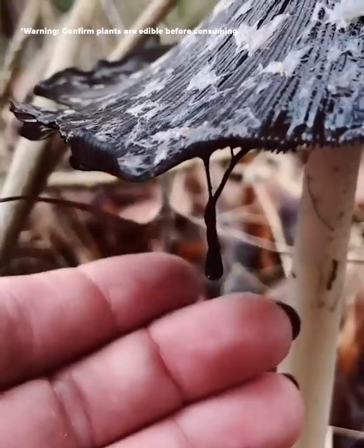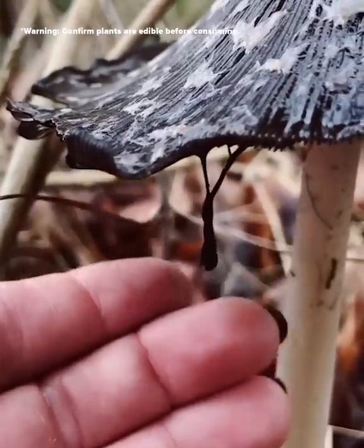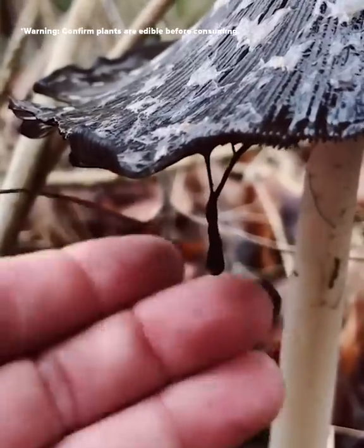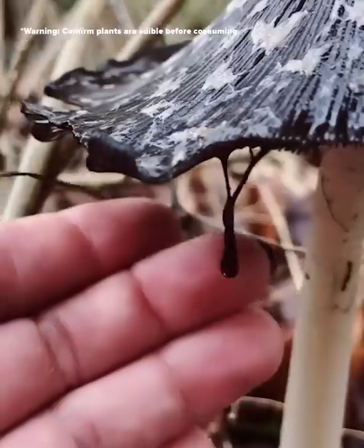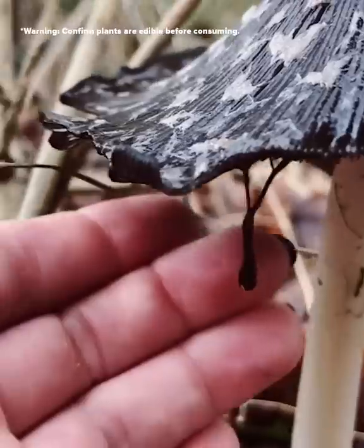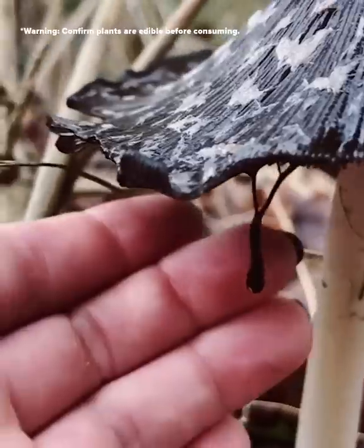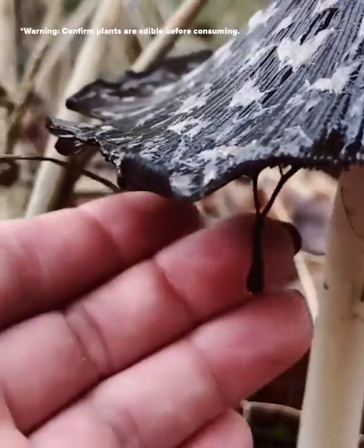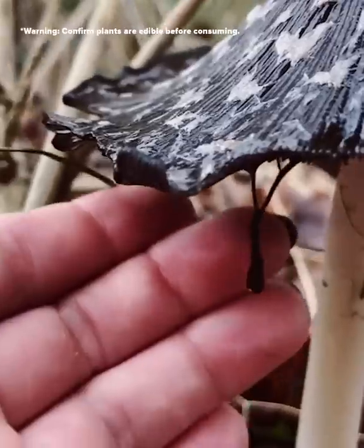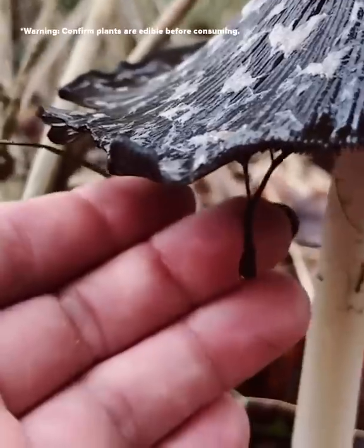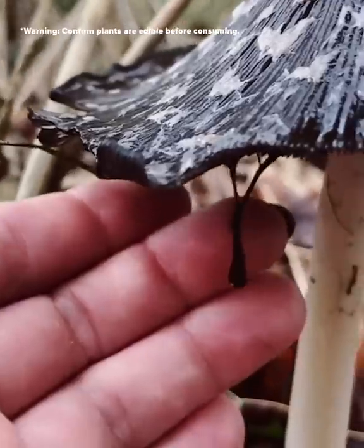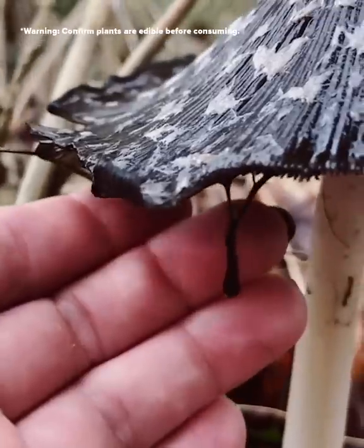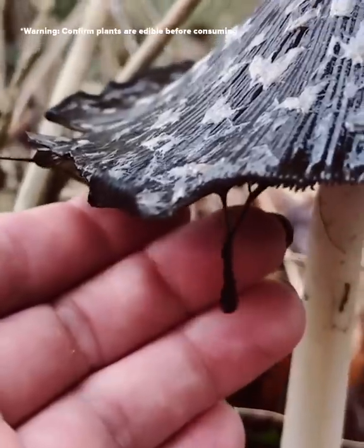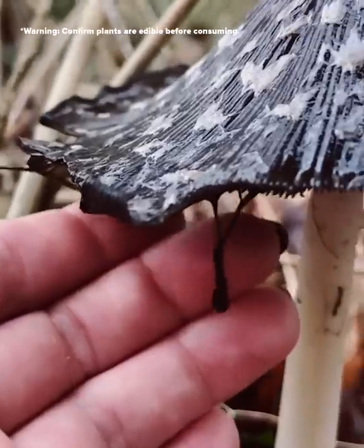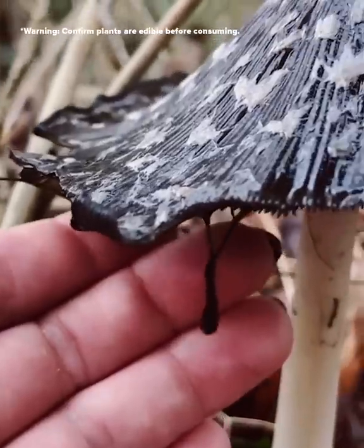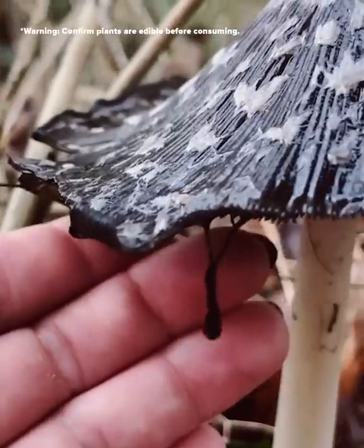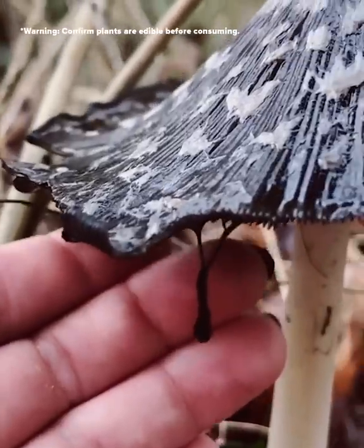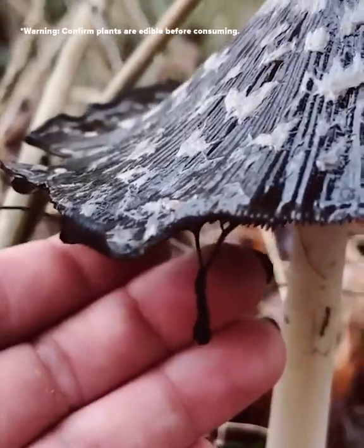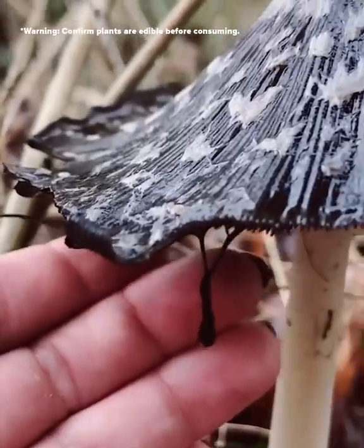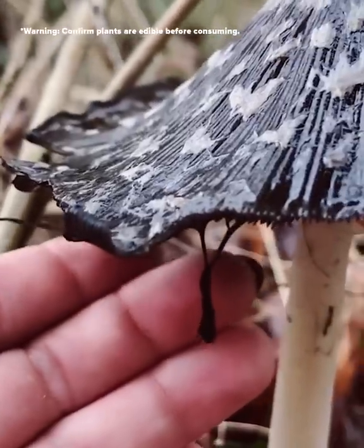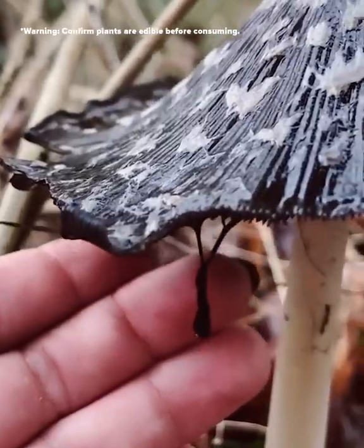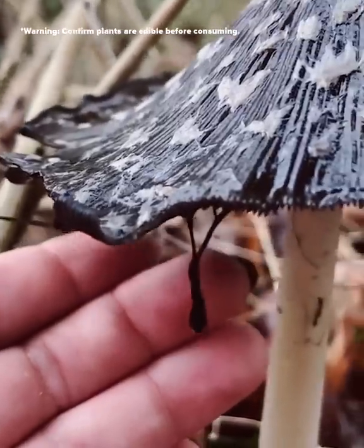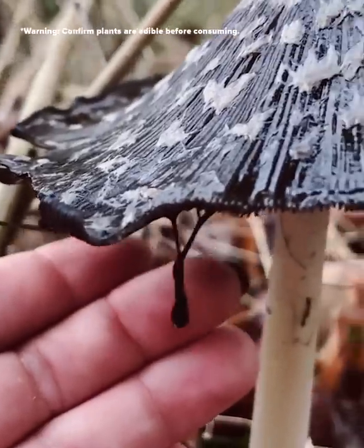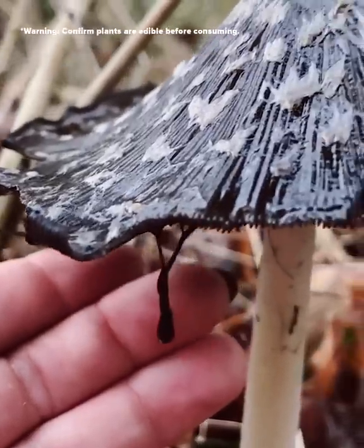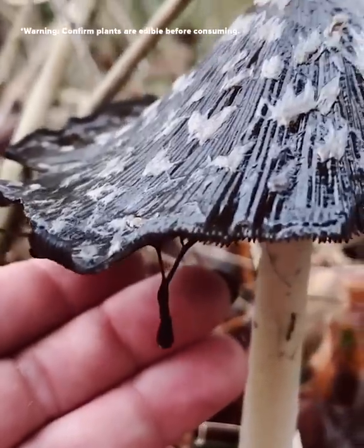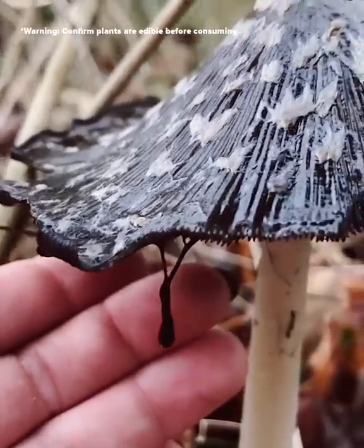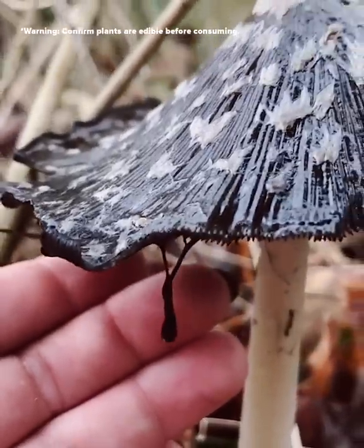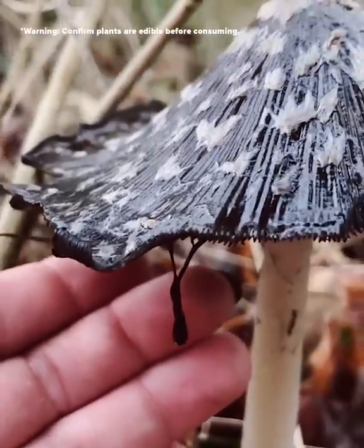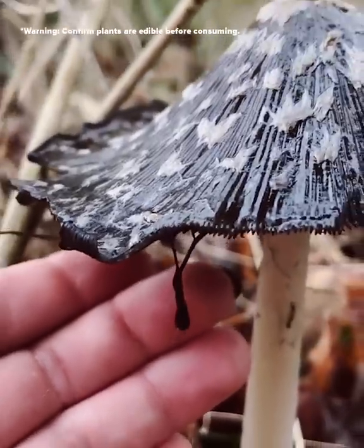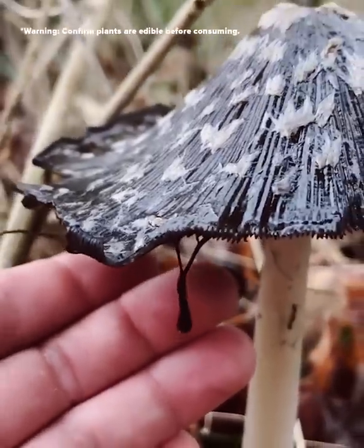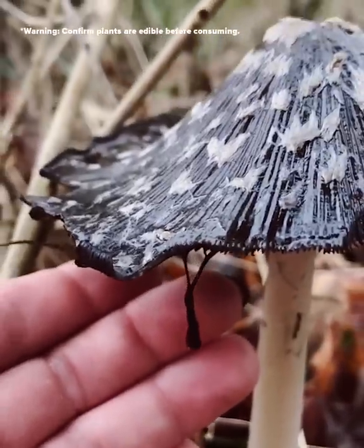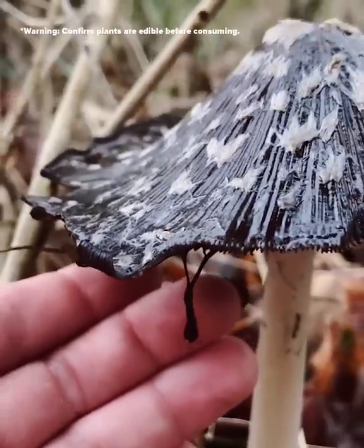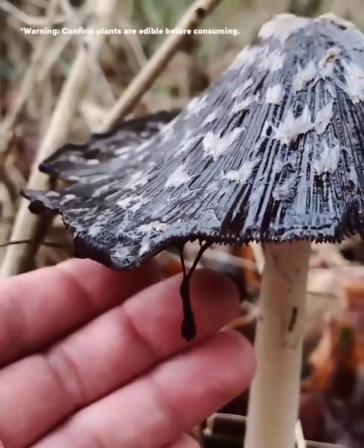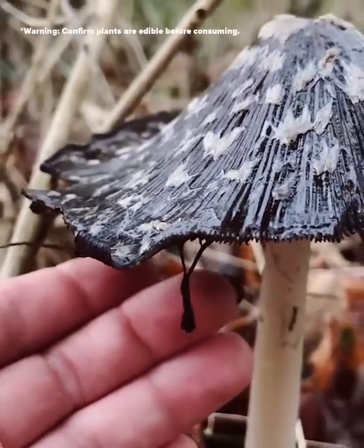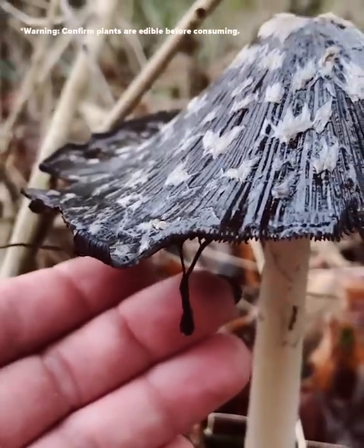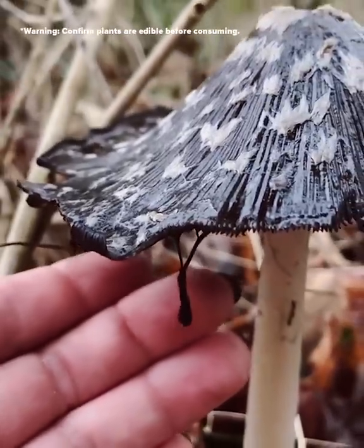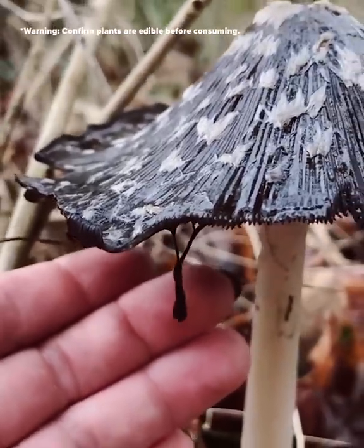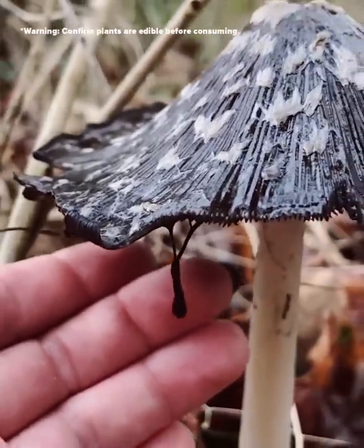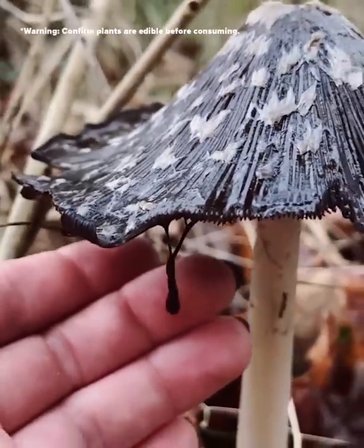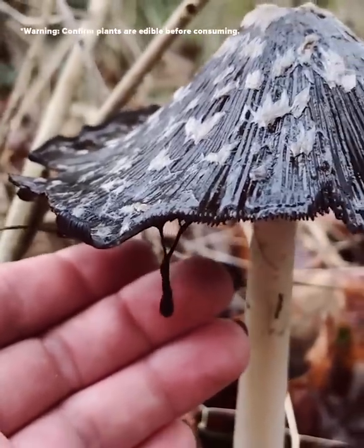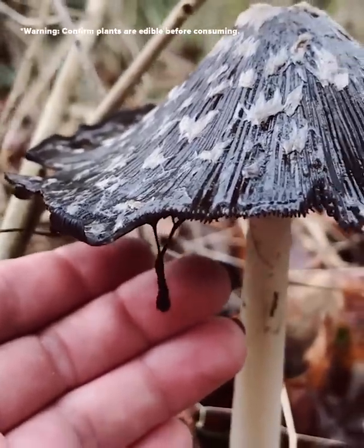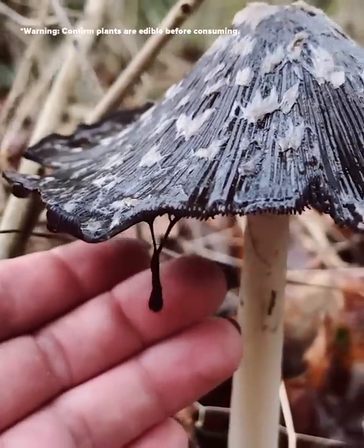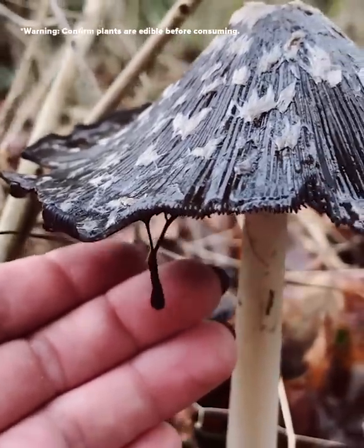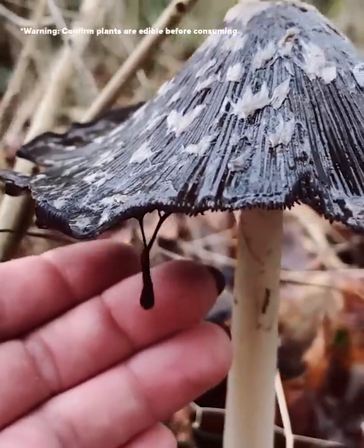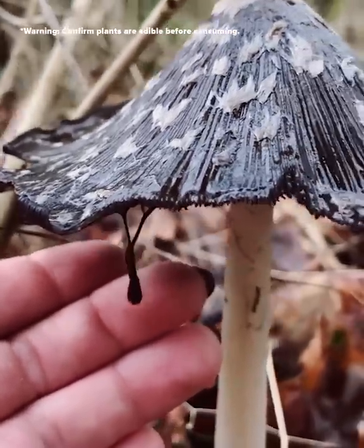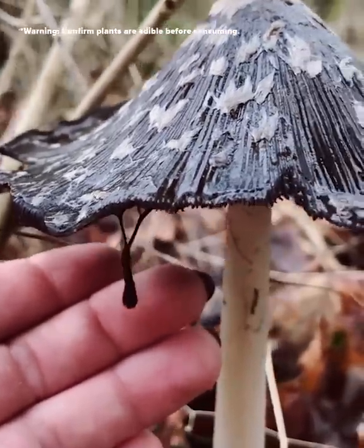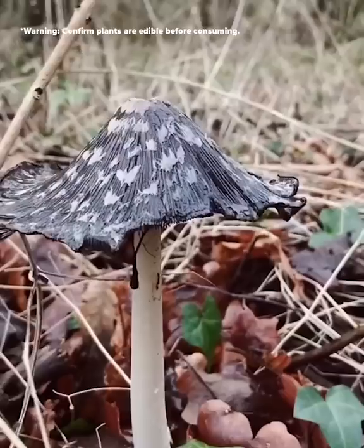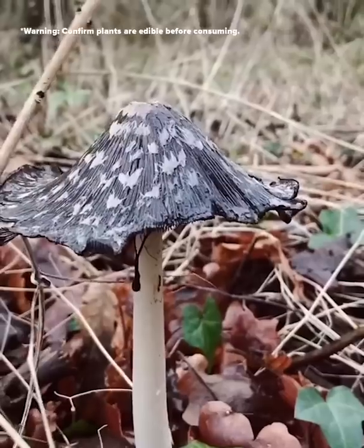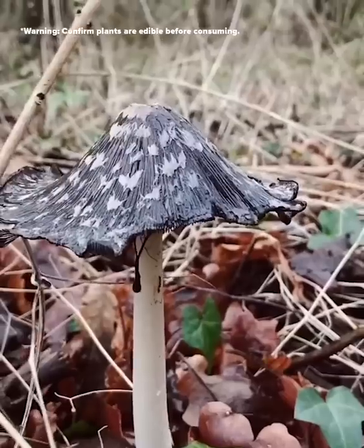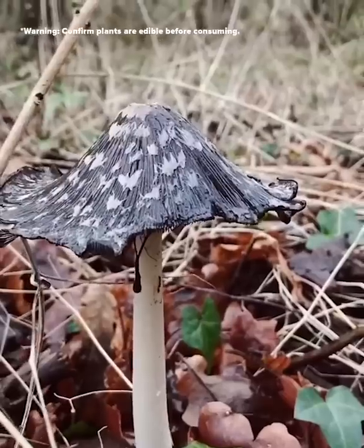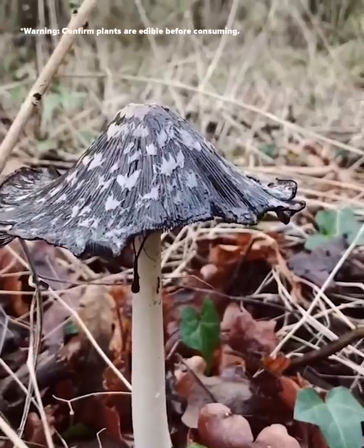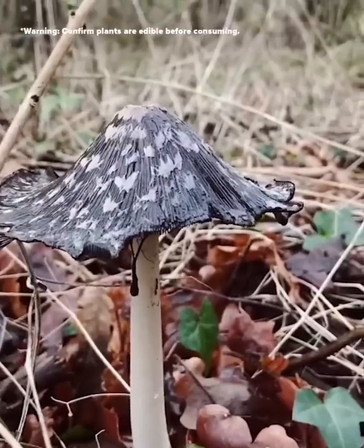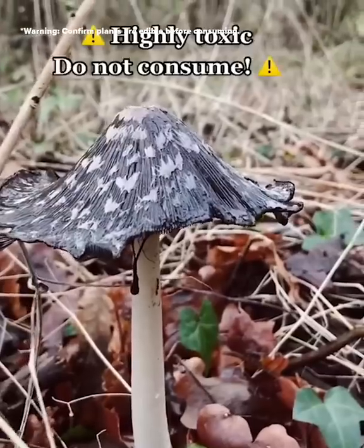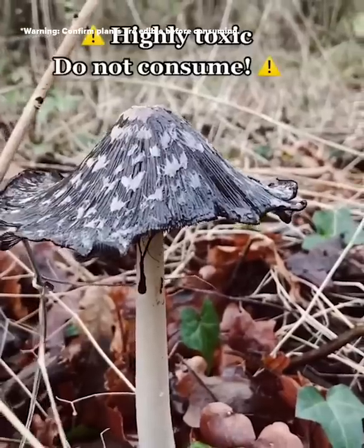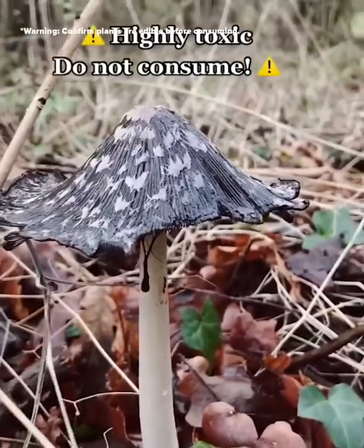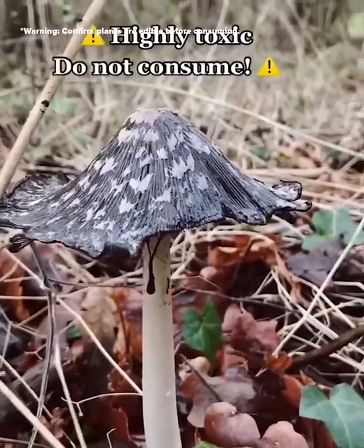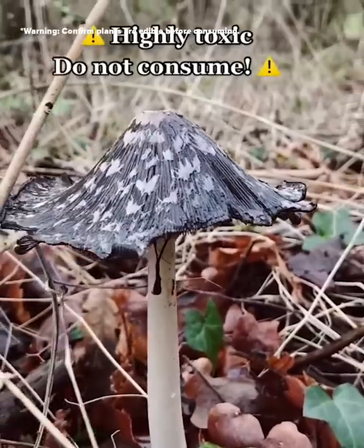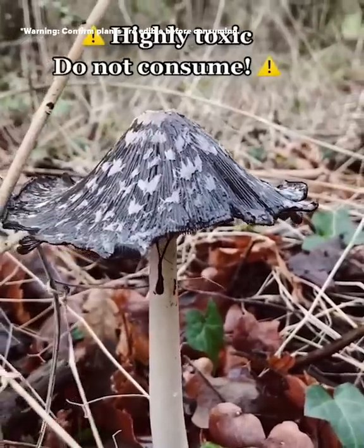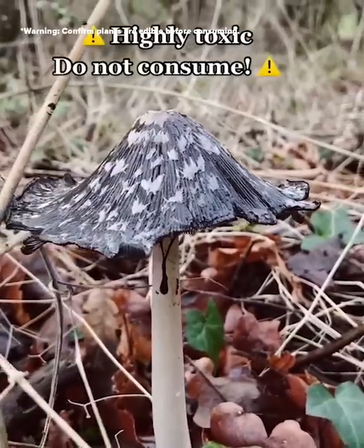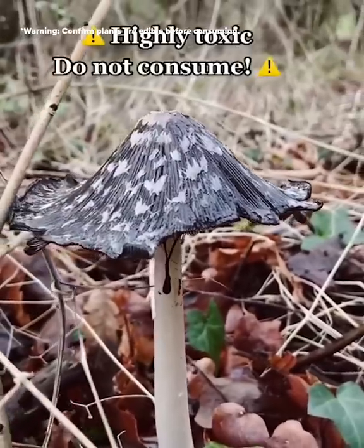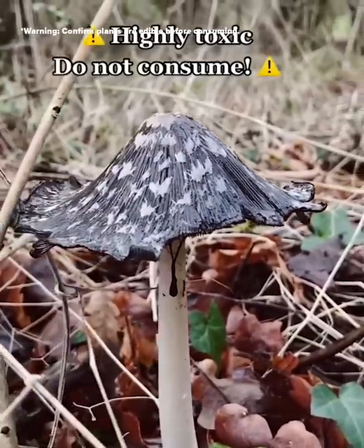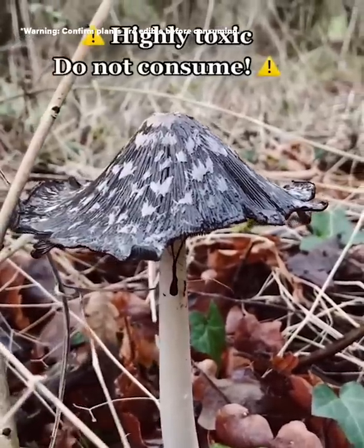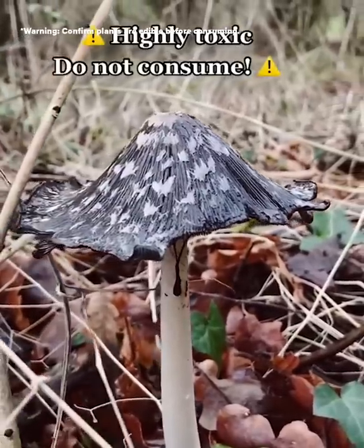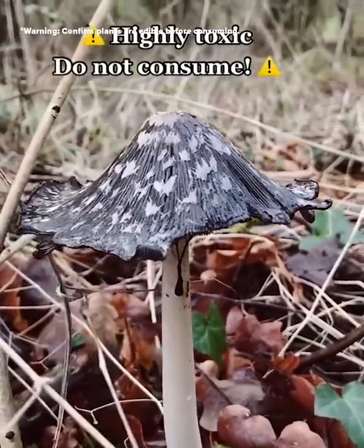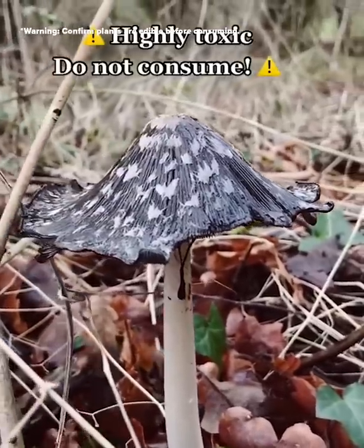This is what it looks like as it starts to melt. All you need to do is leave the cap and there you've got it — you have ink.